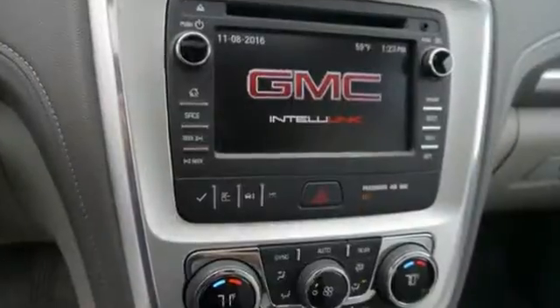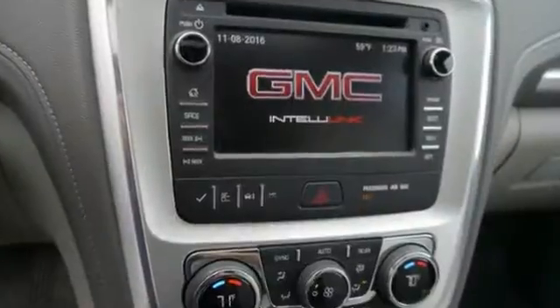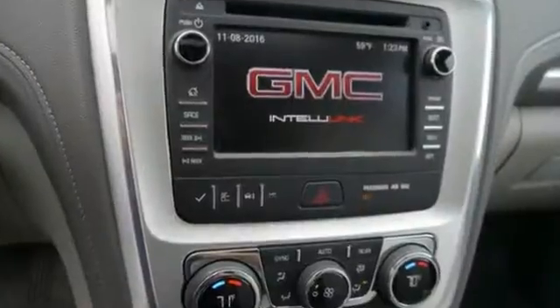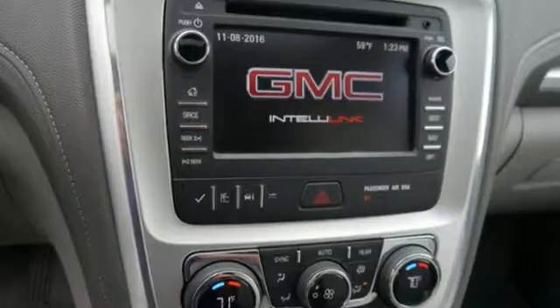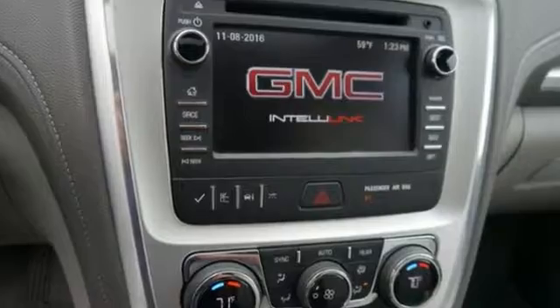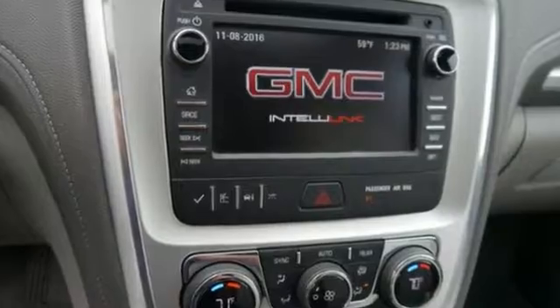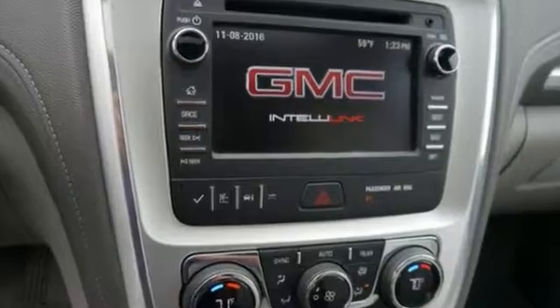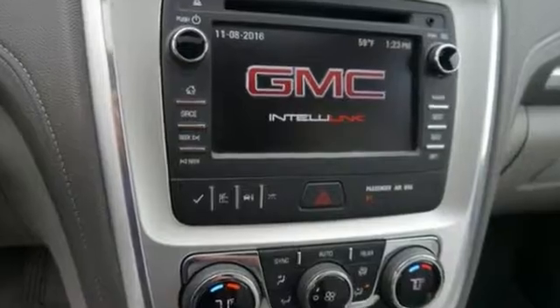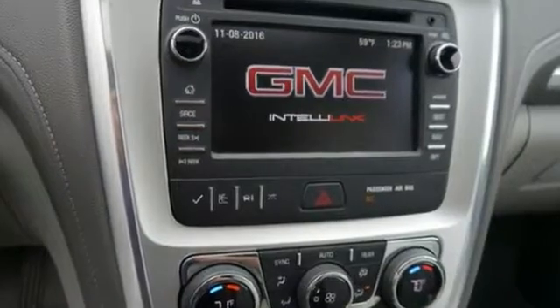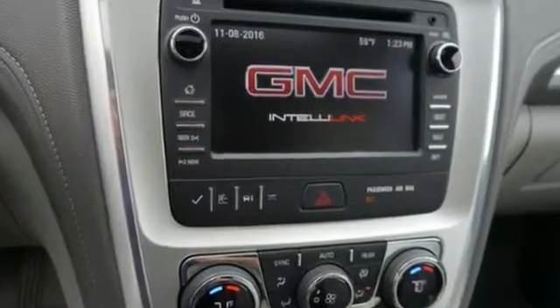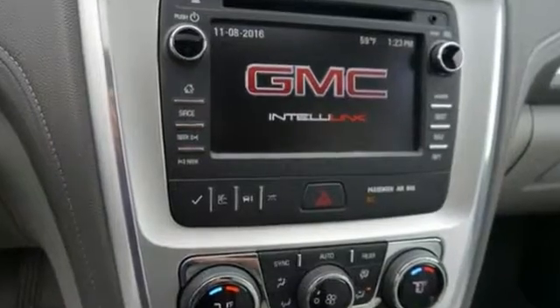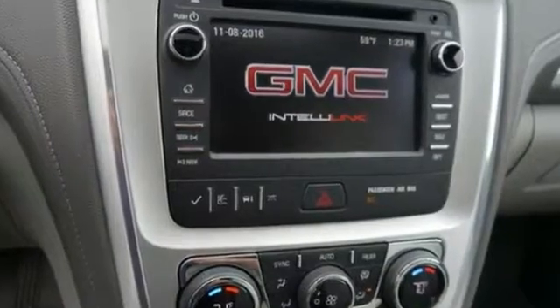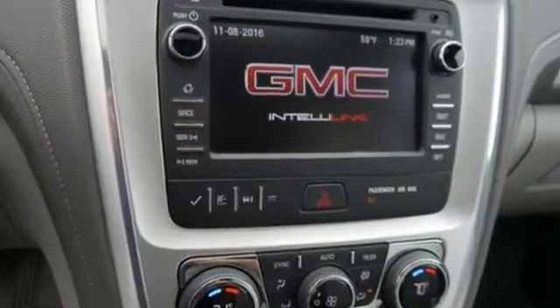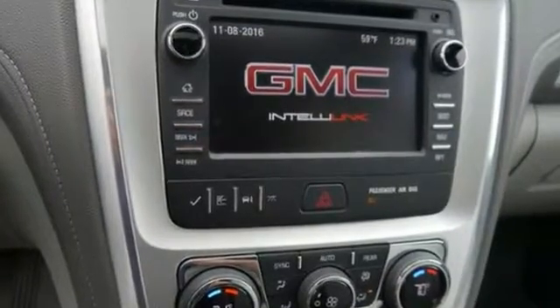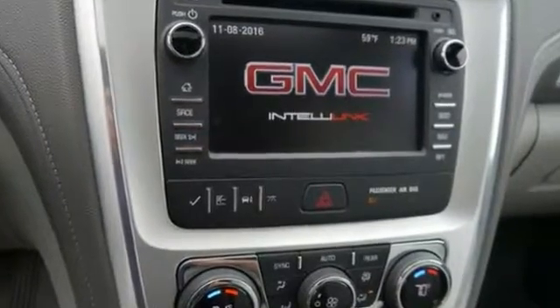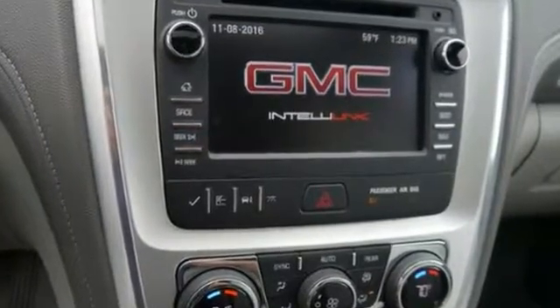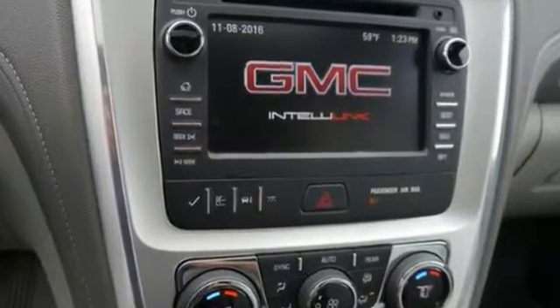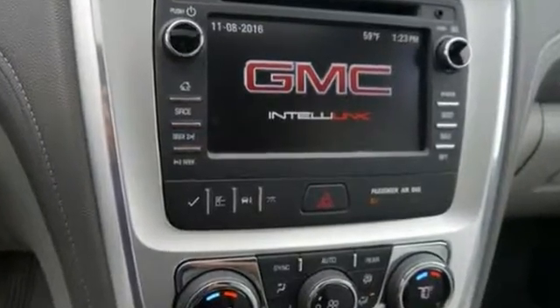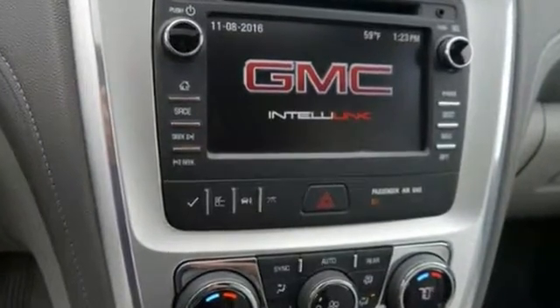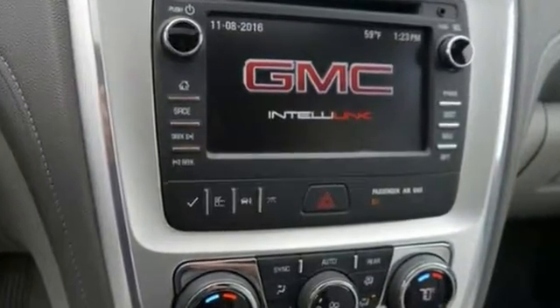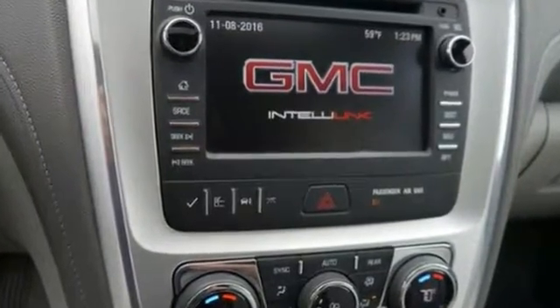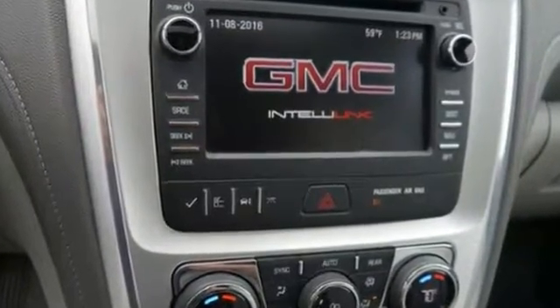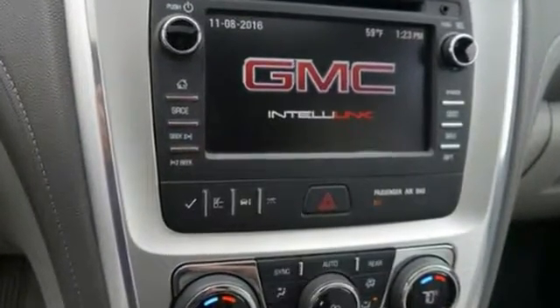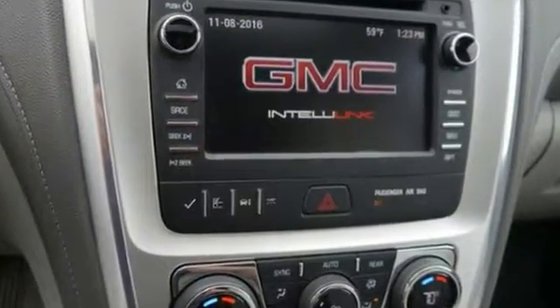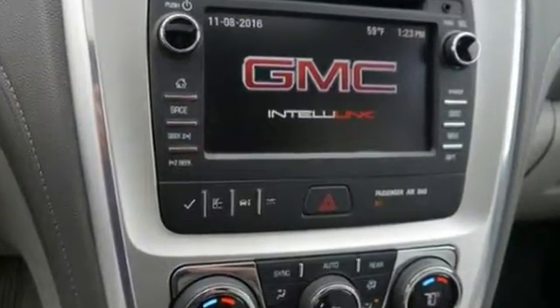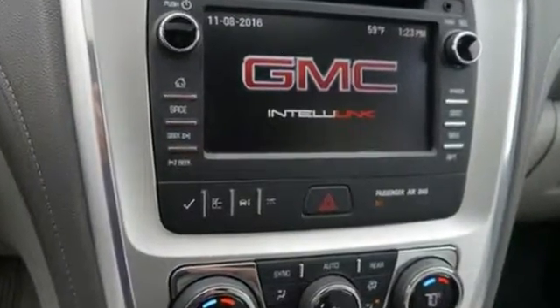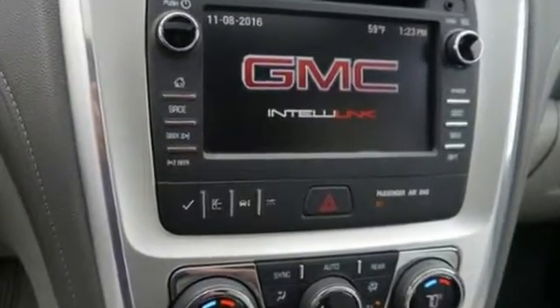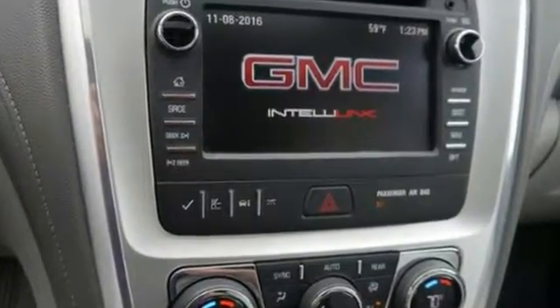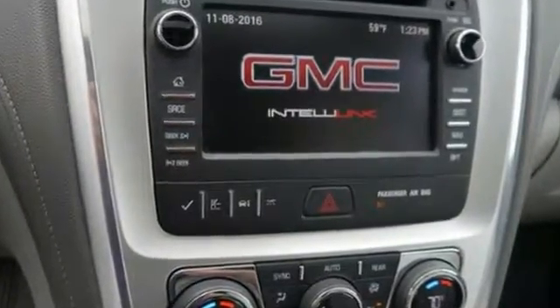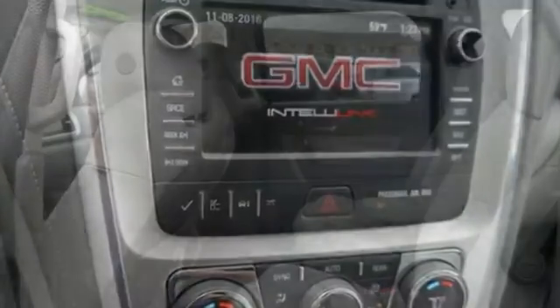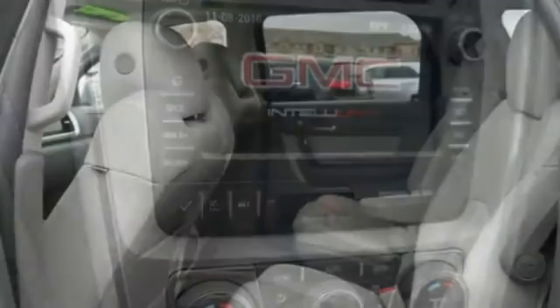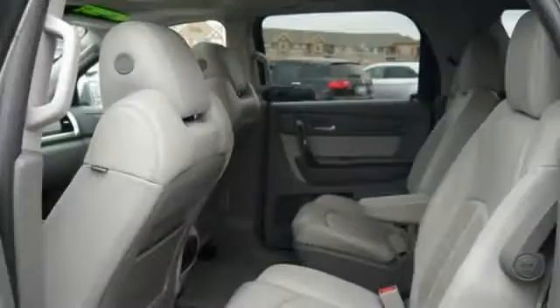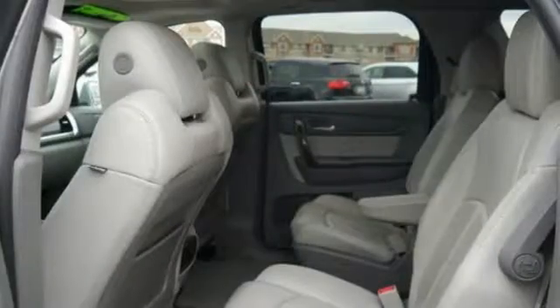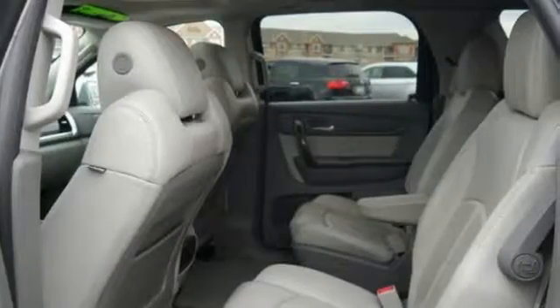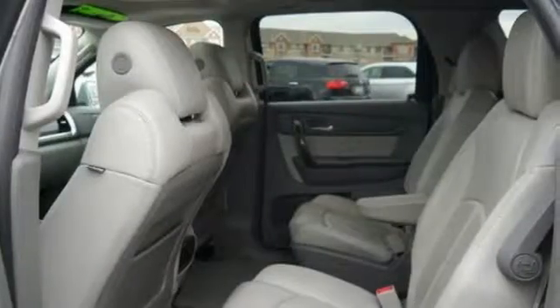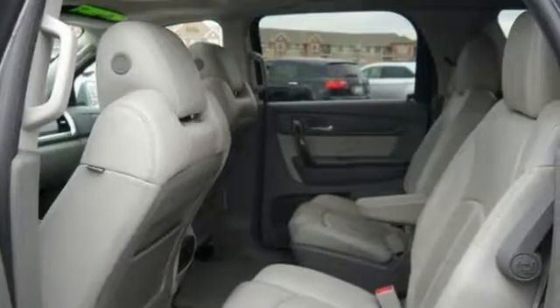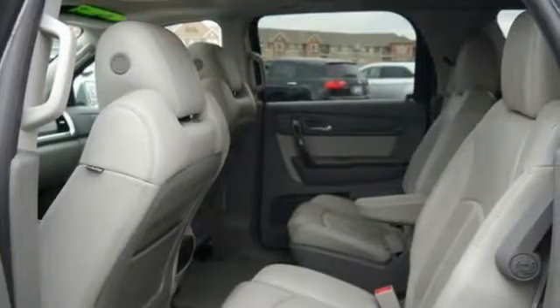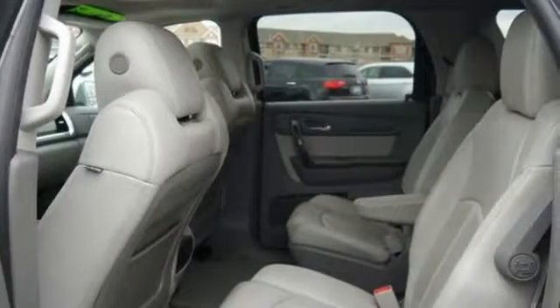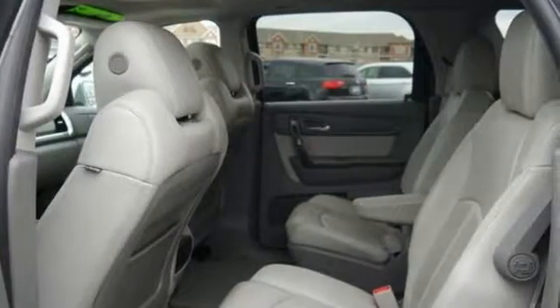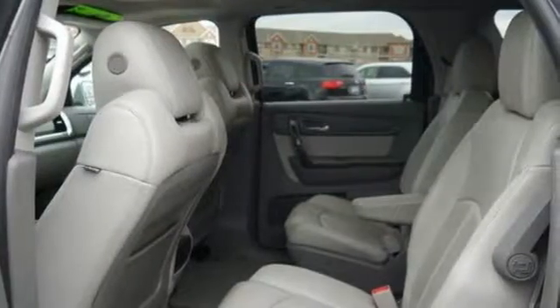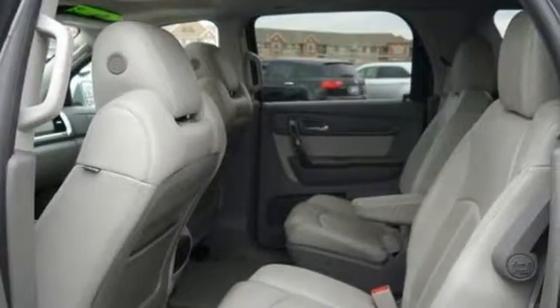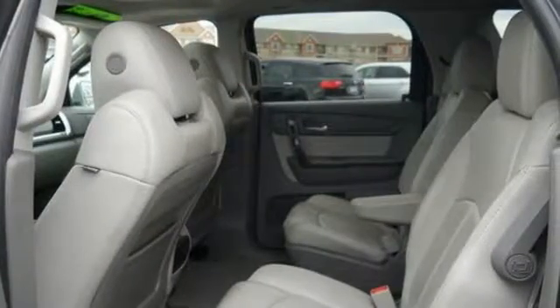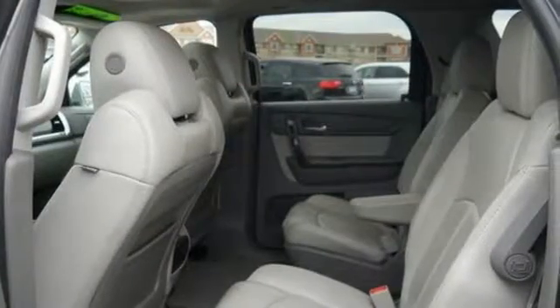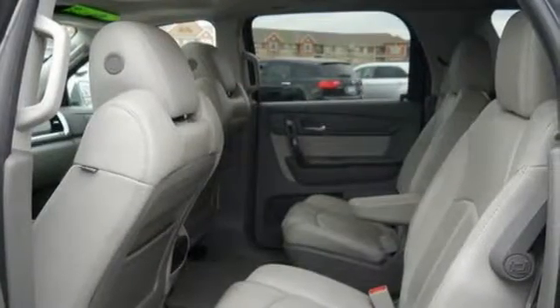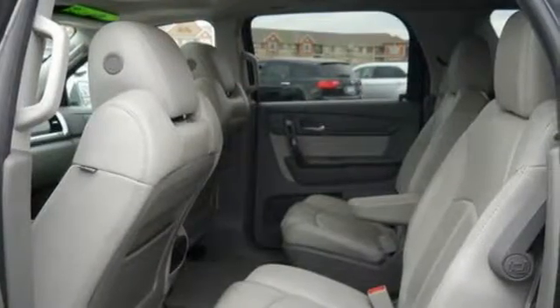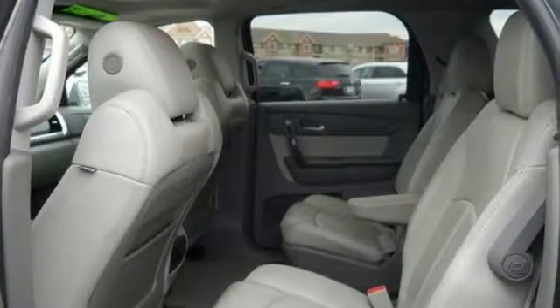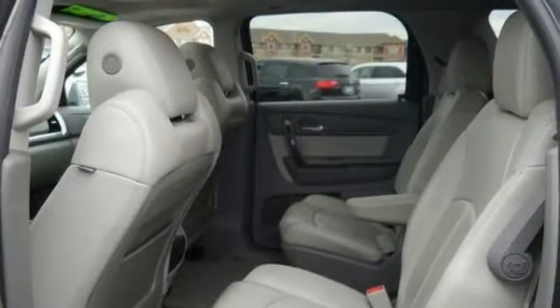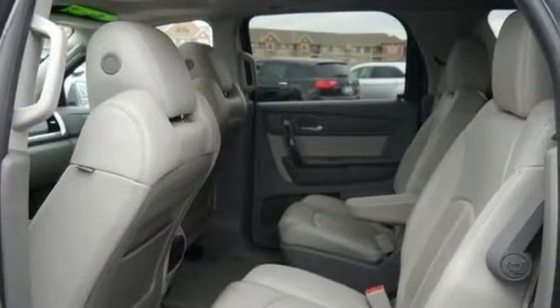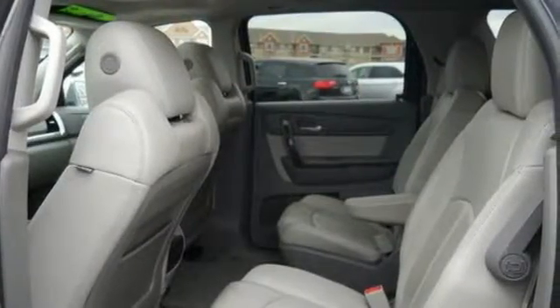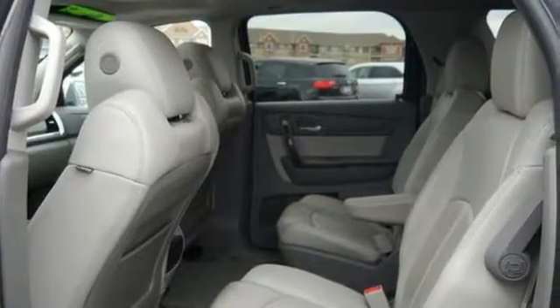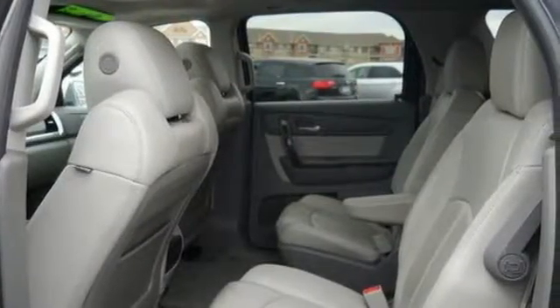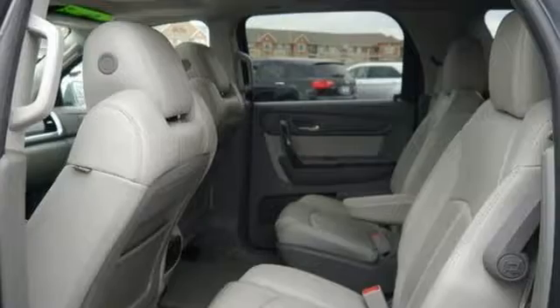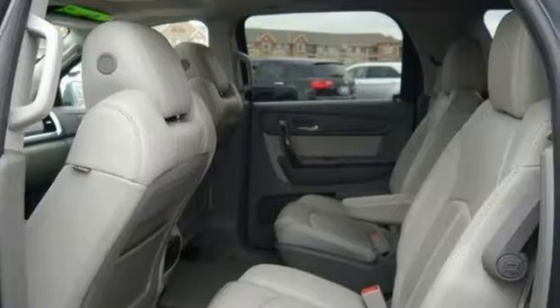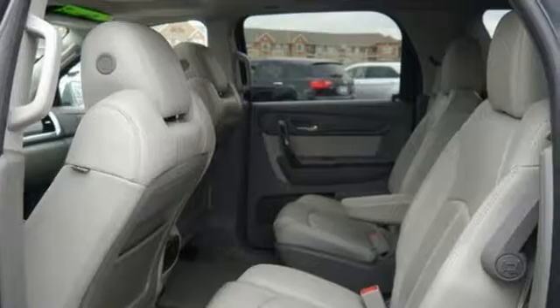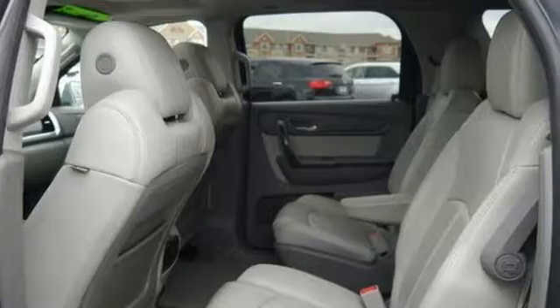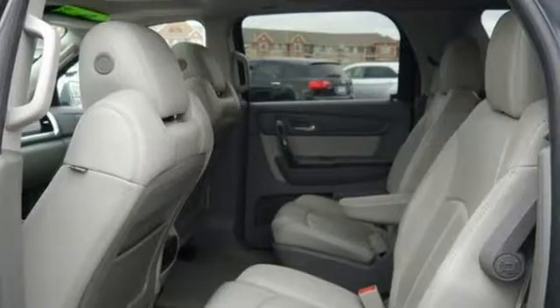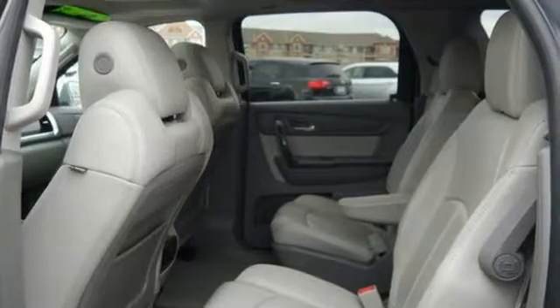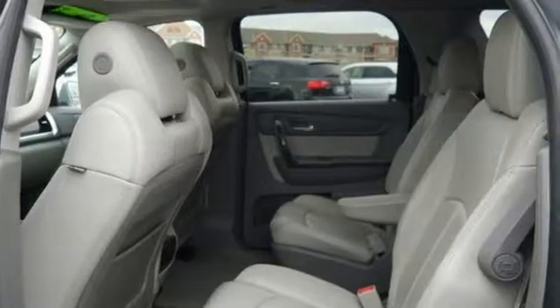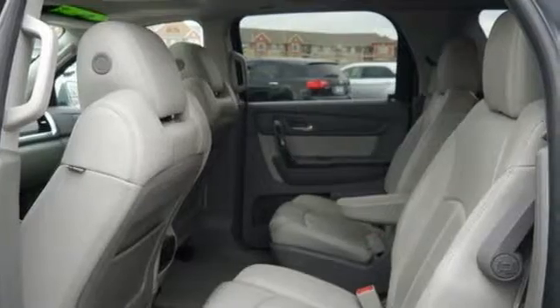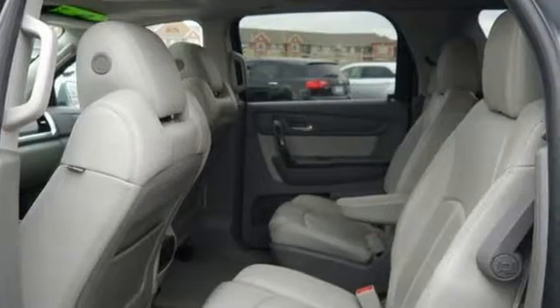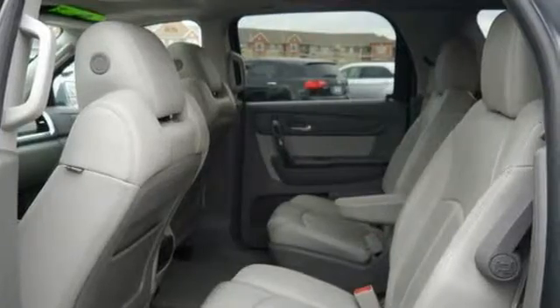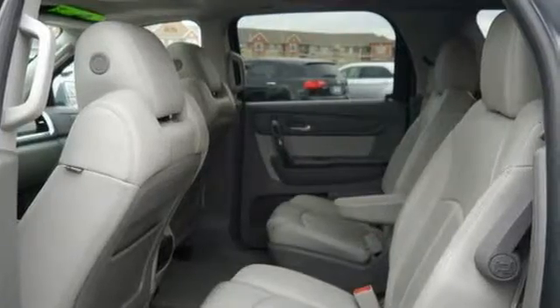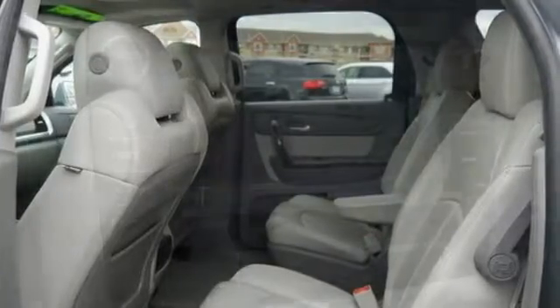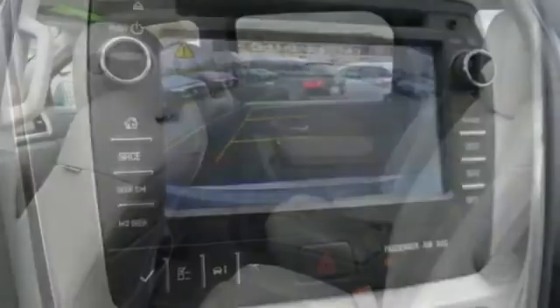It also has leather seats, a moon roof, a backup camera, and many other things that make it so attractive.